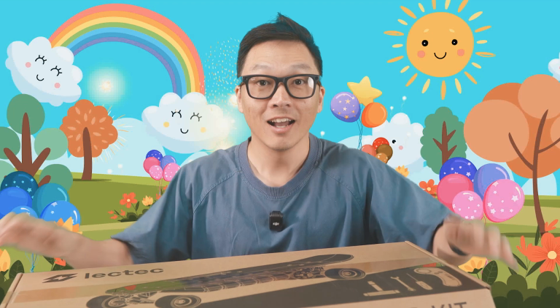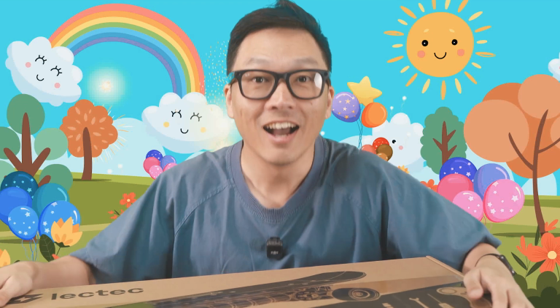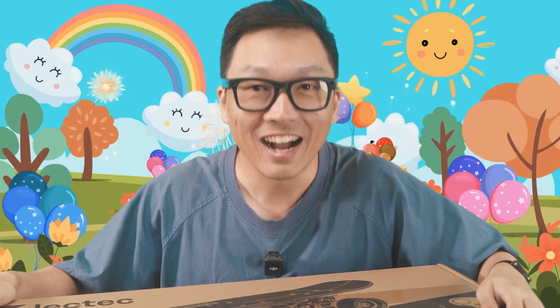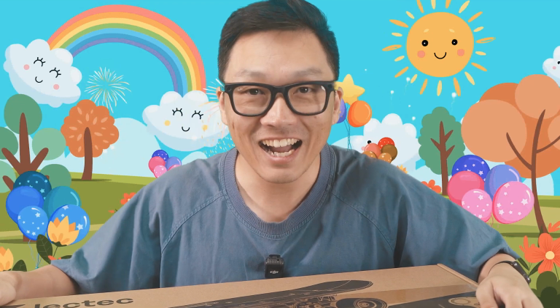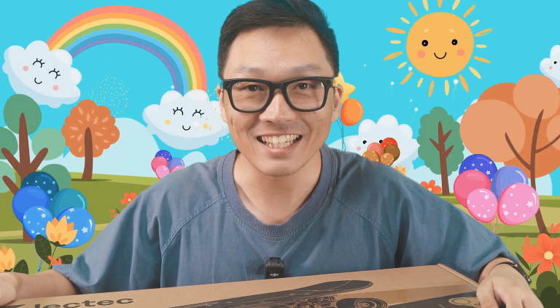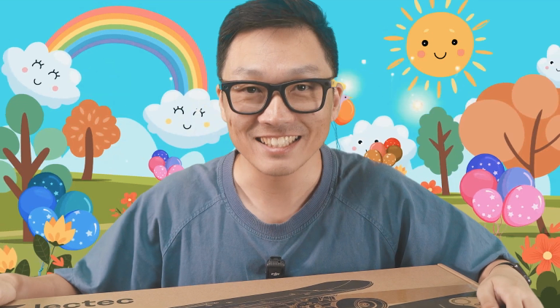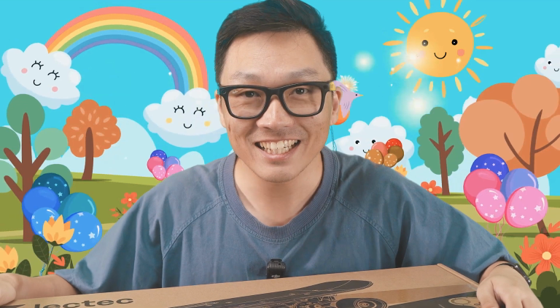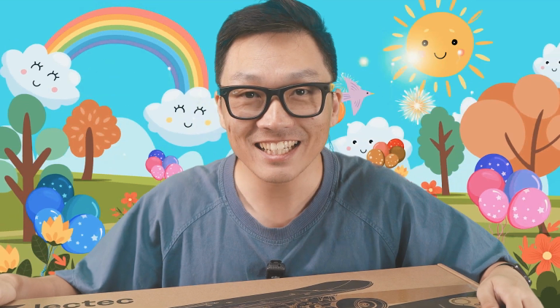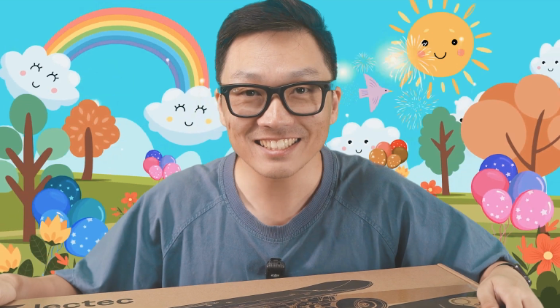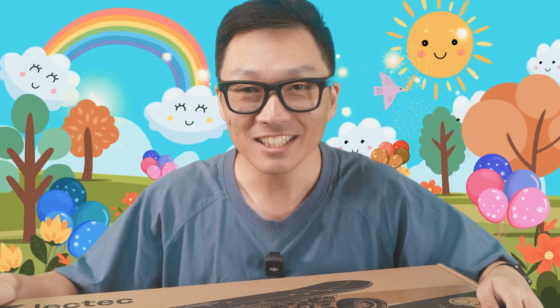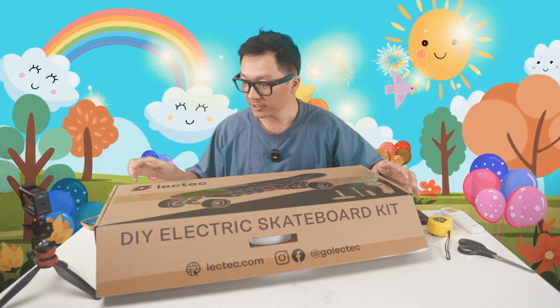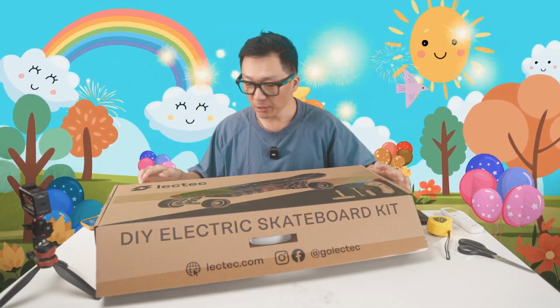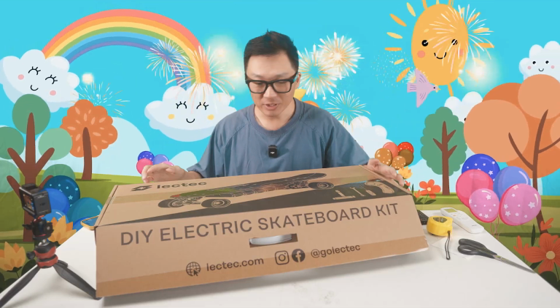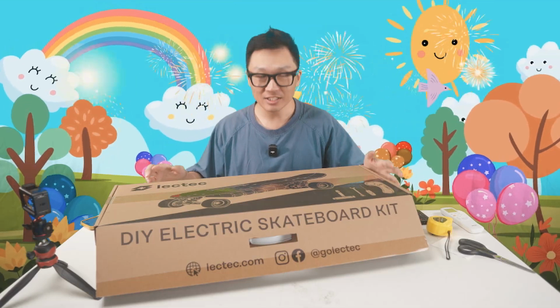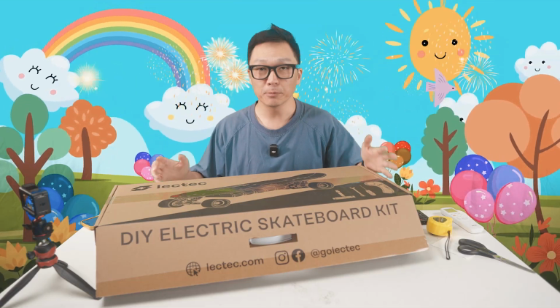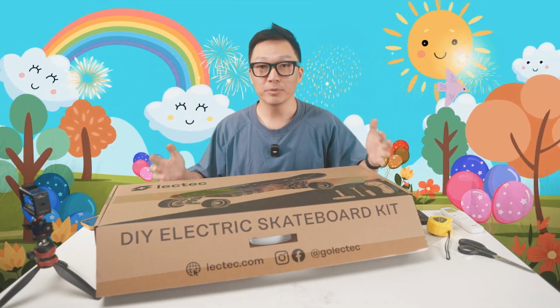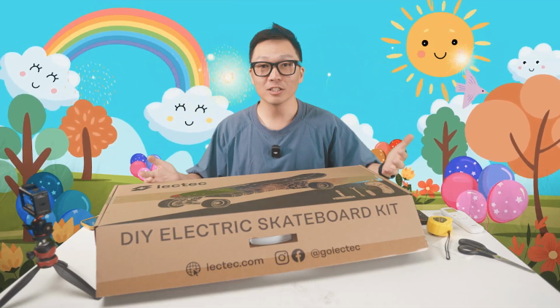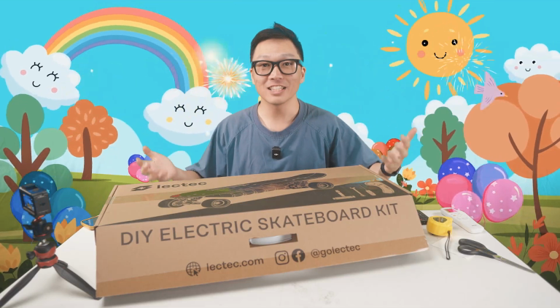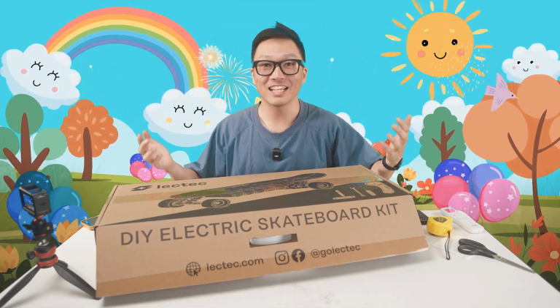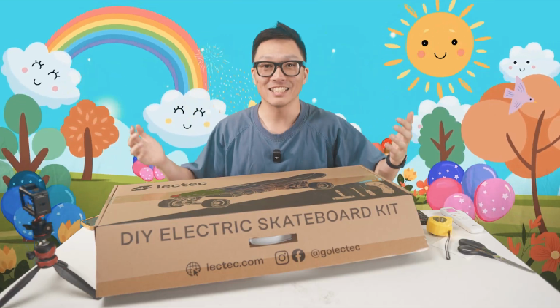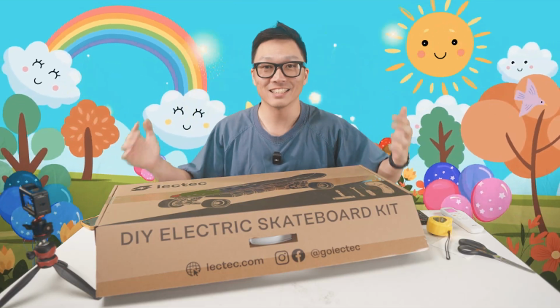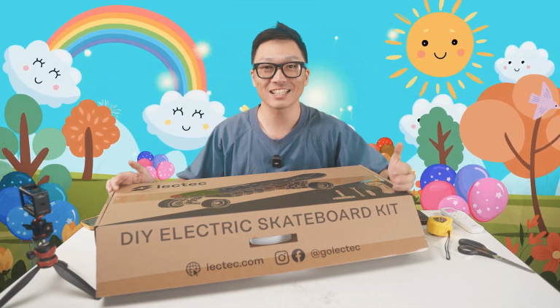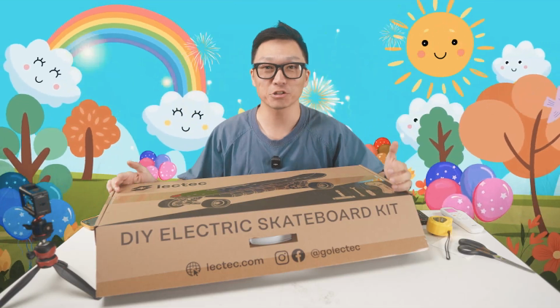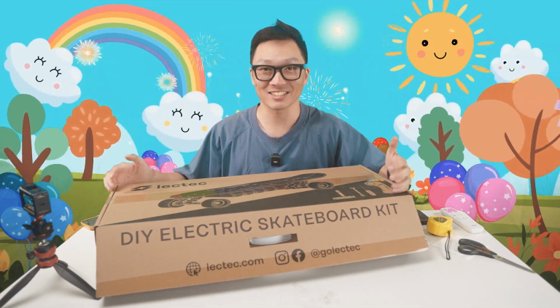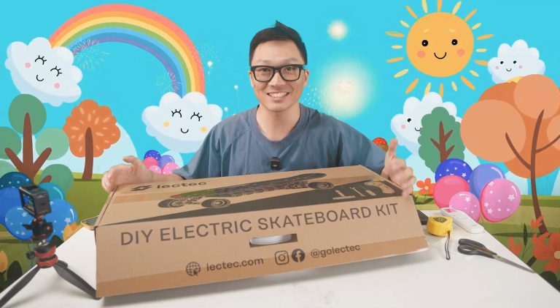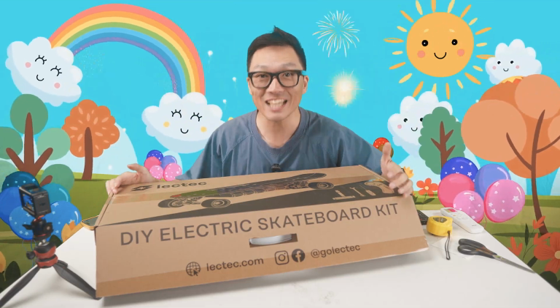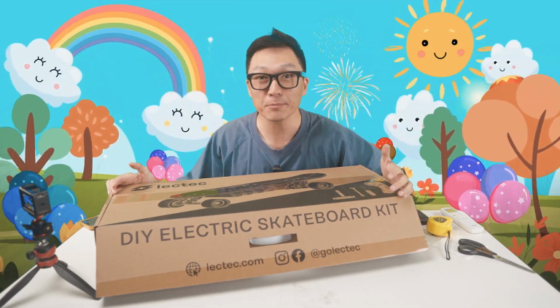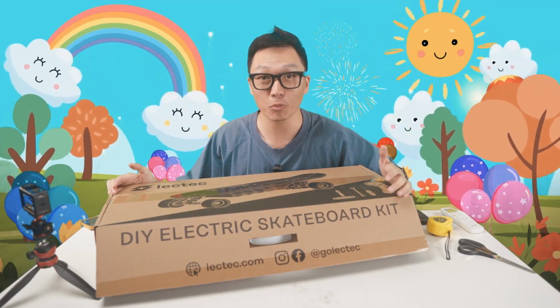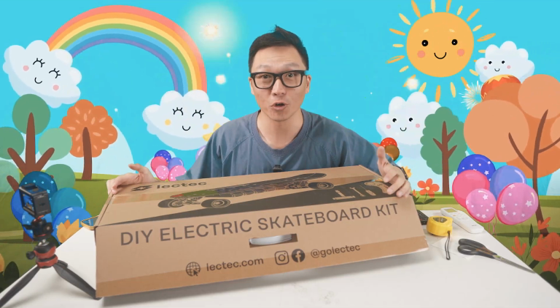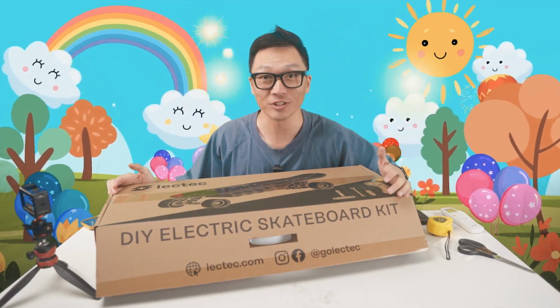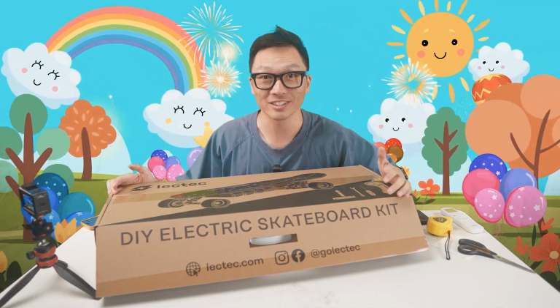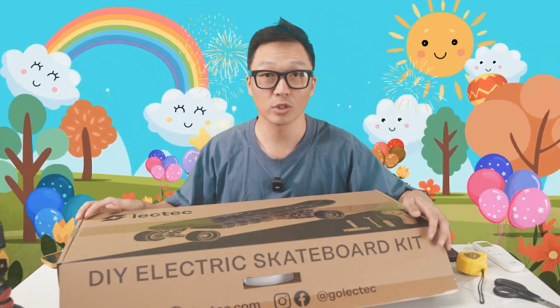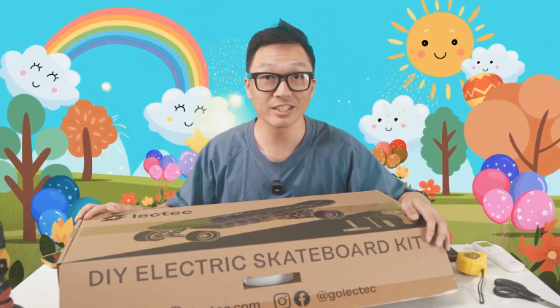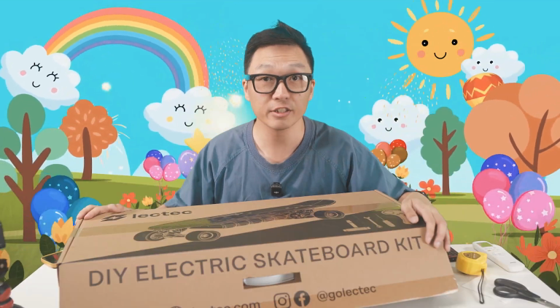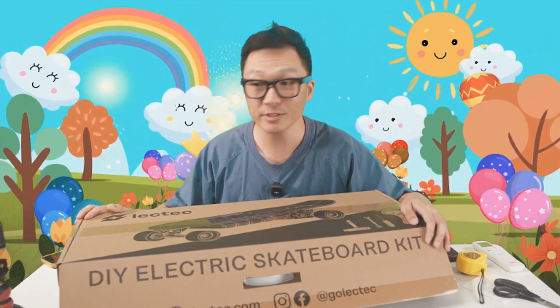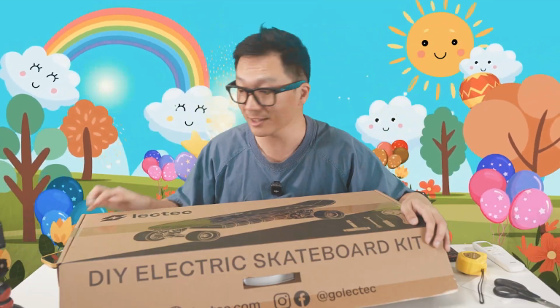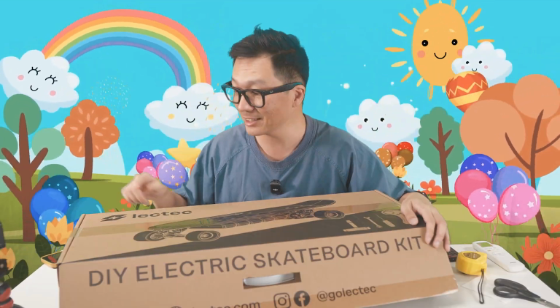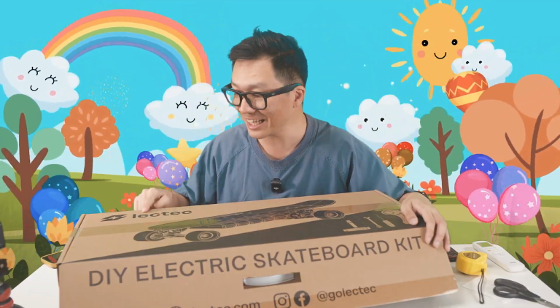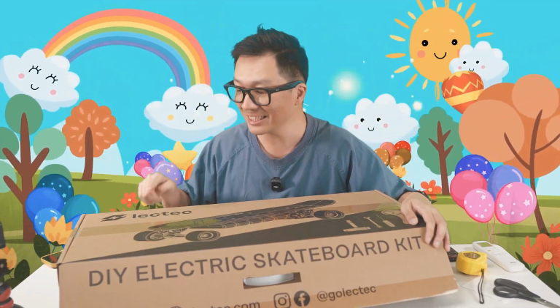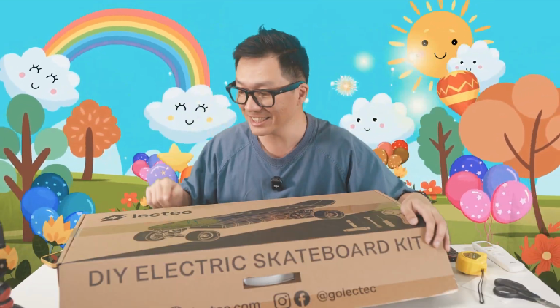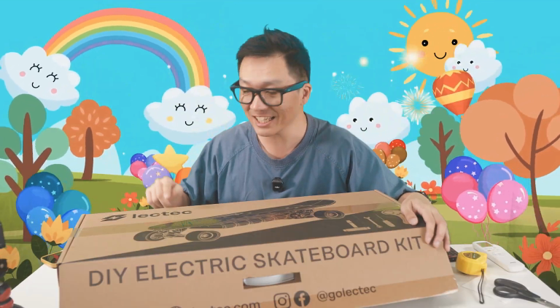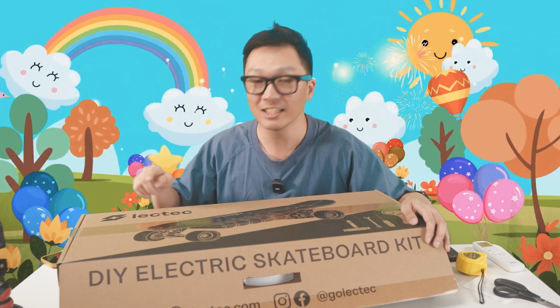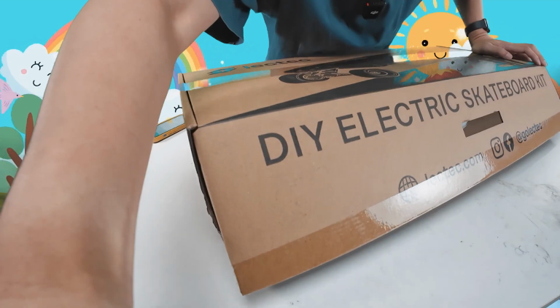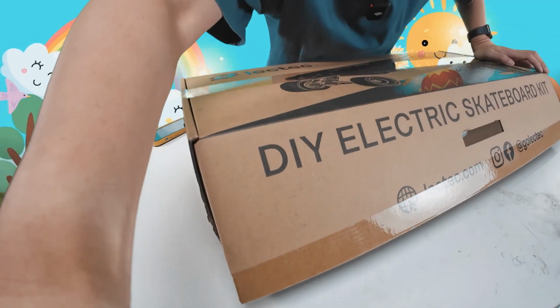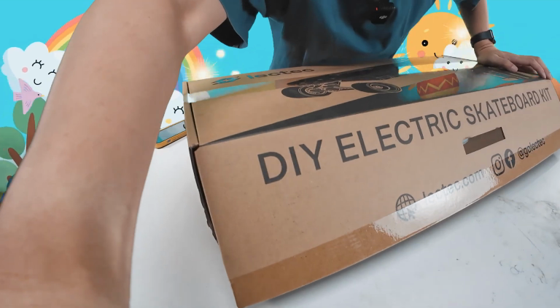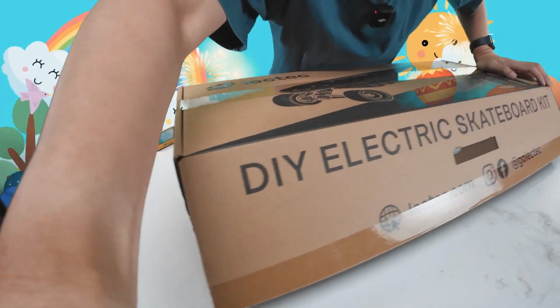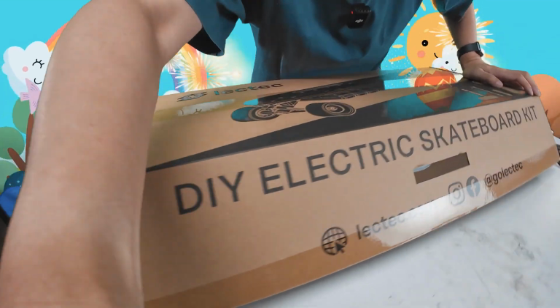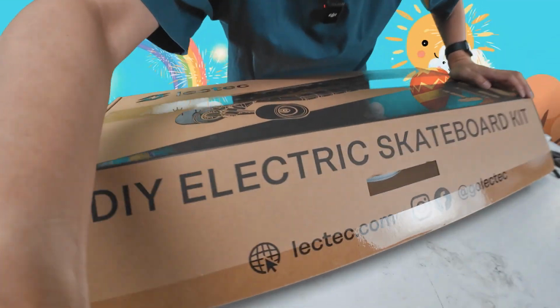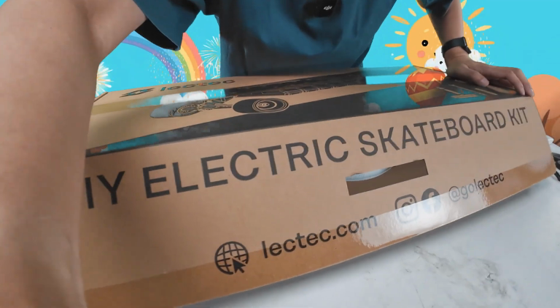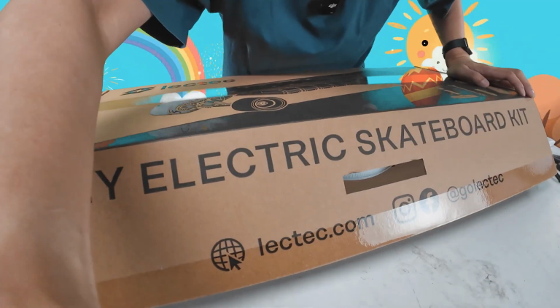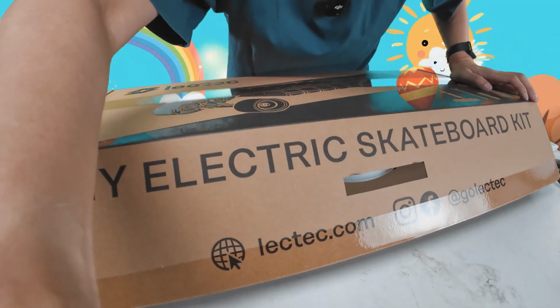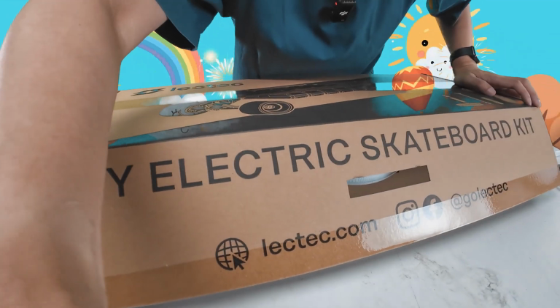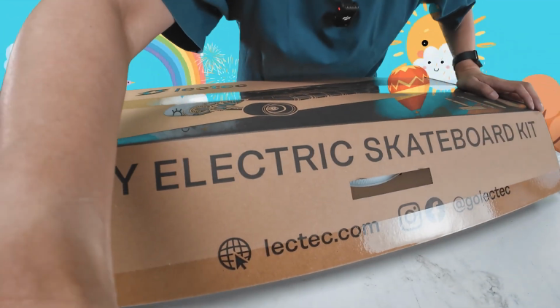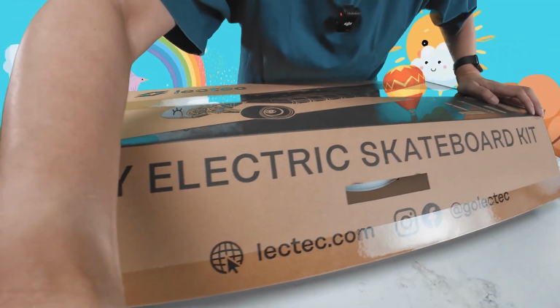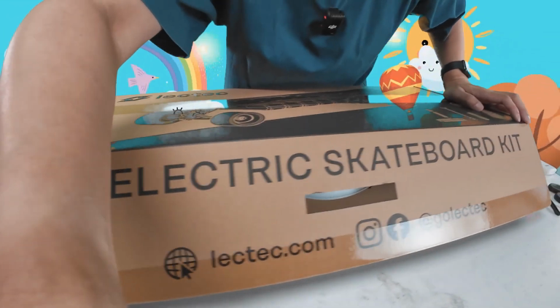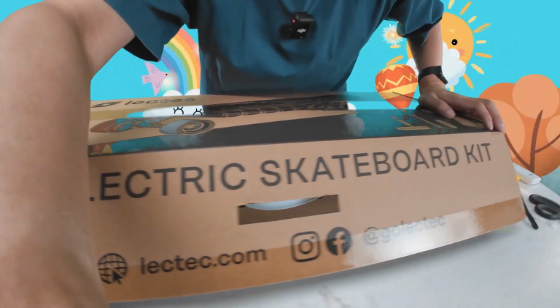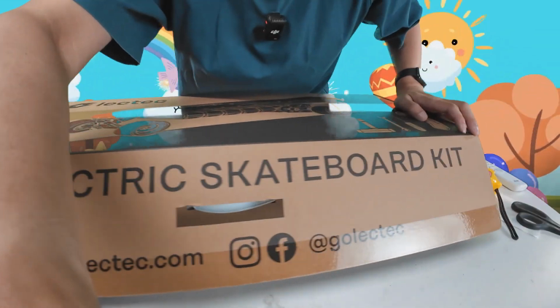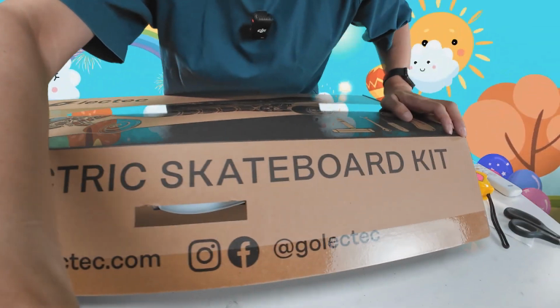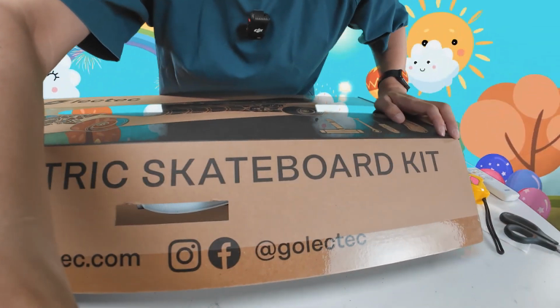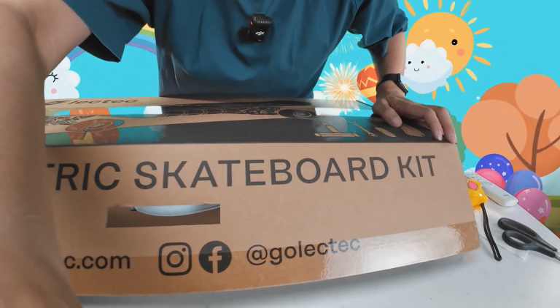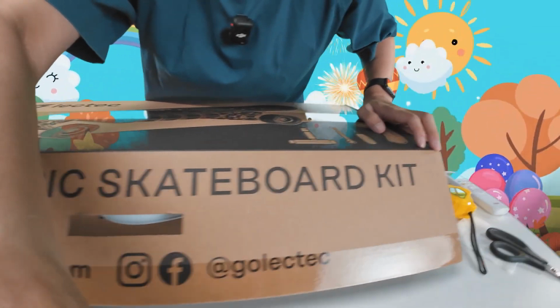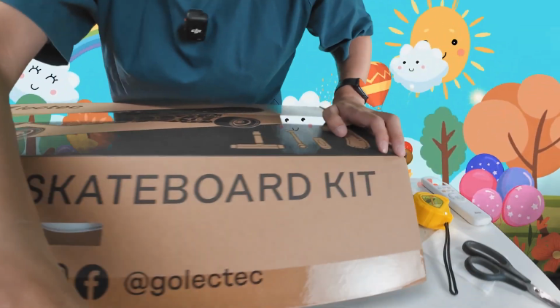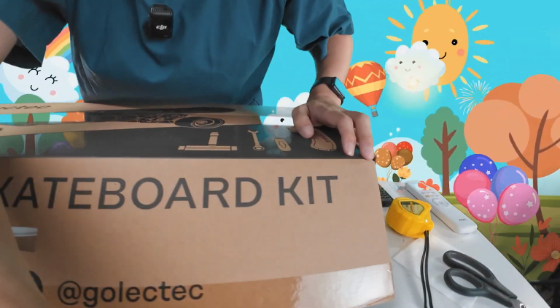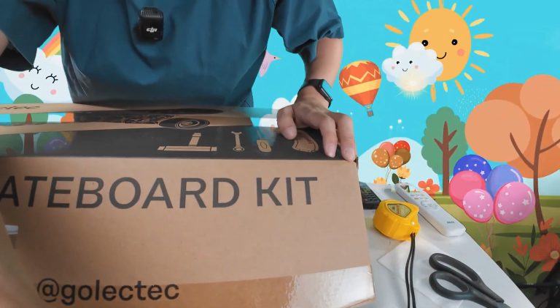Hi kids! Today we're gonna build an electric skateboard. We're gonna use the Lek-Tek DIY electric skateboard kit.